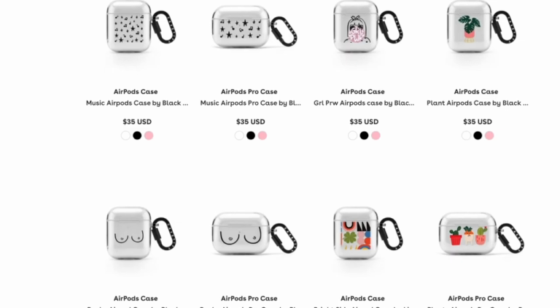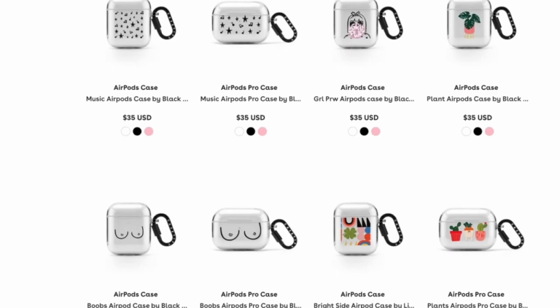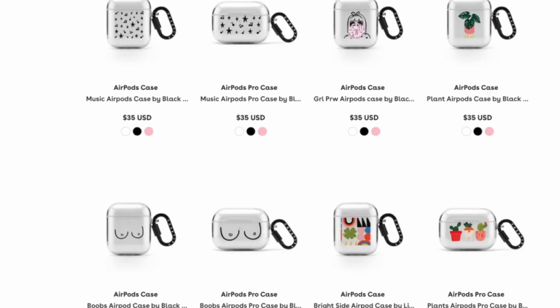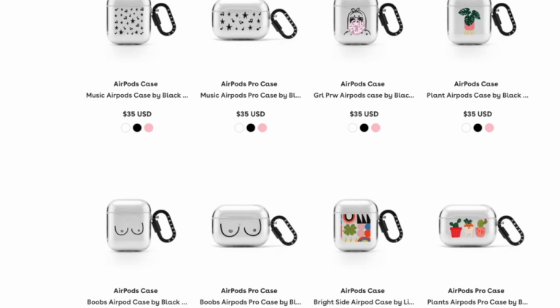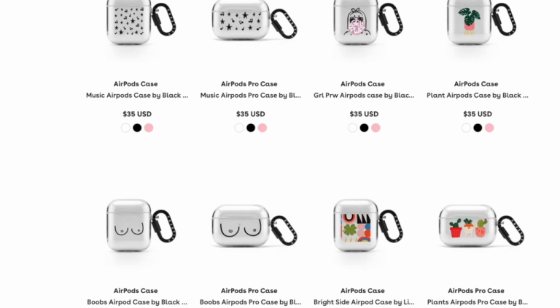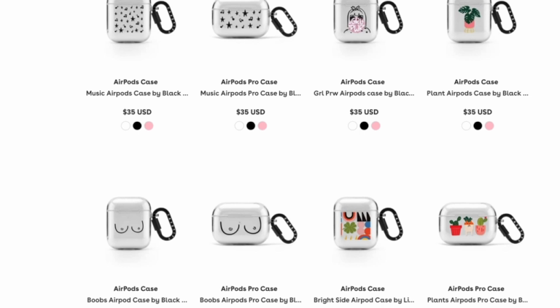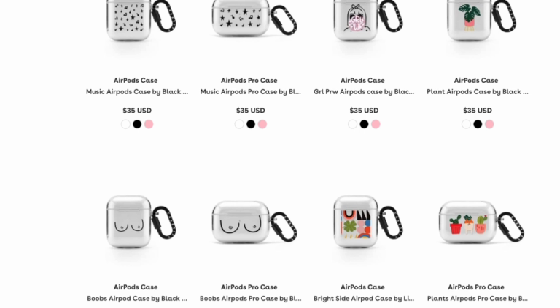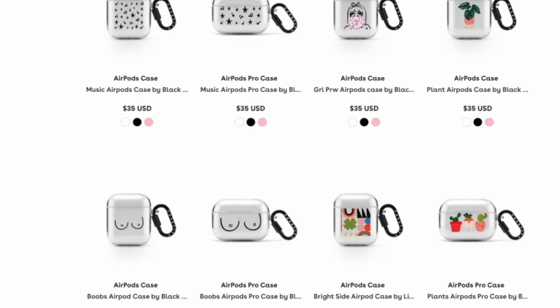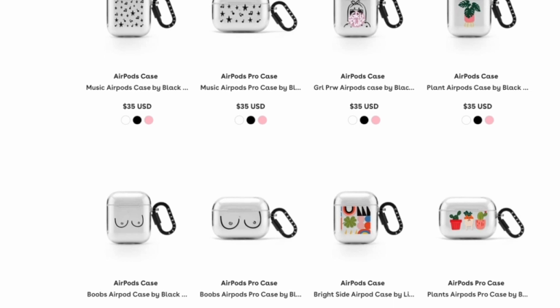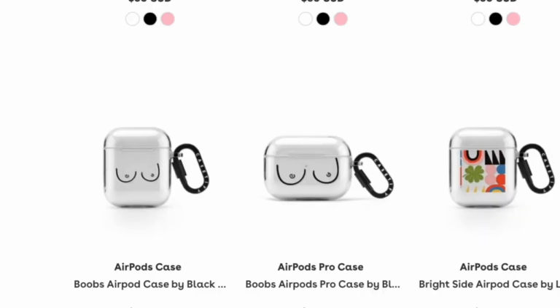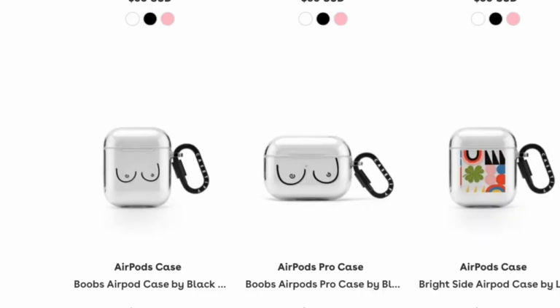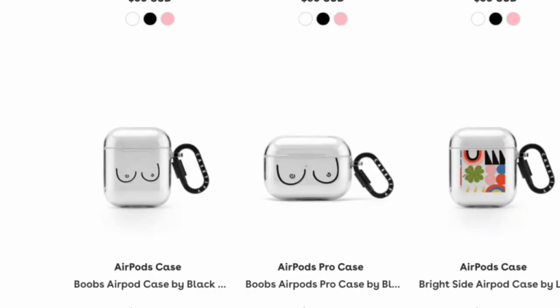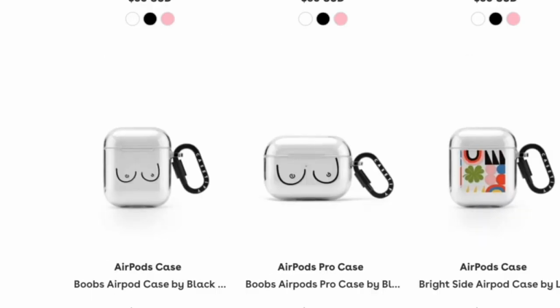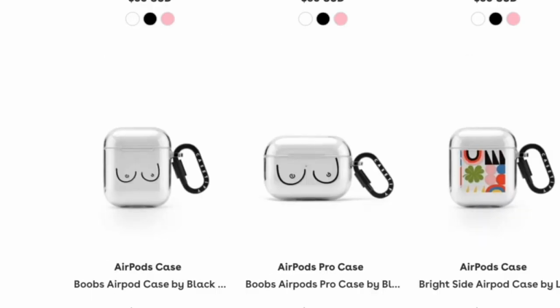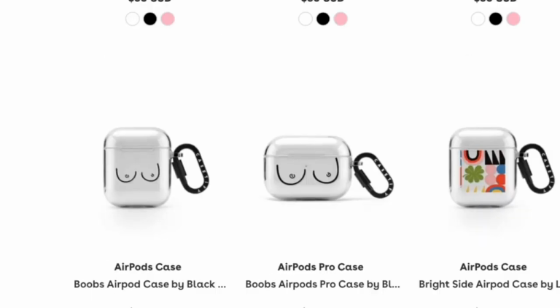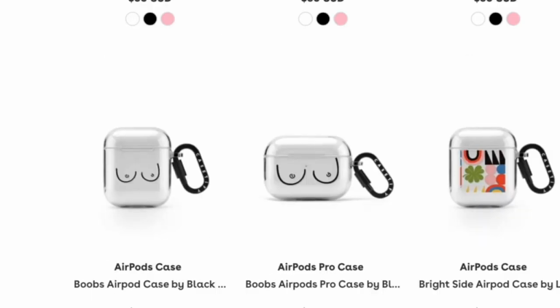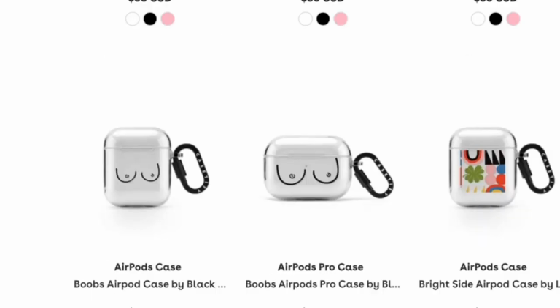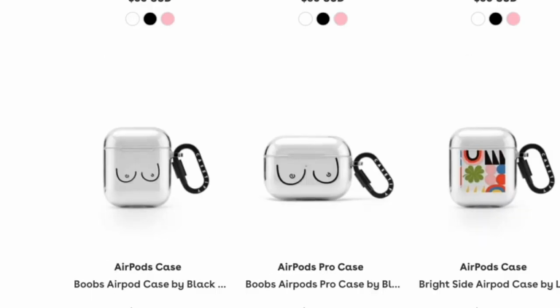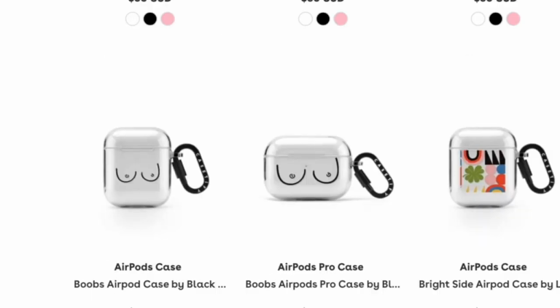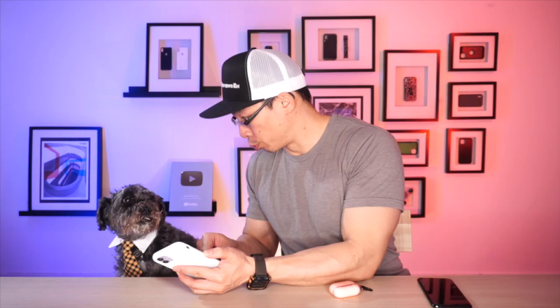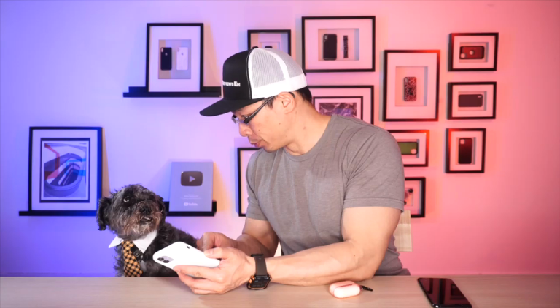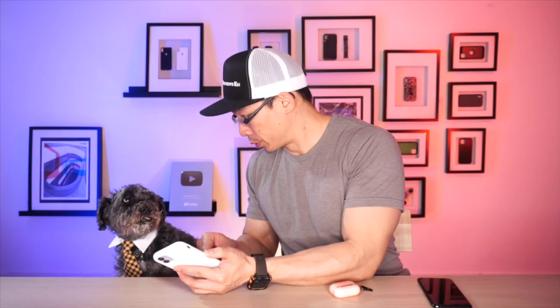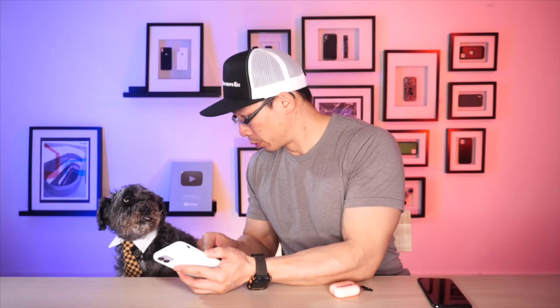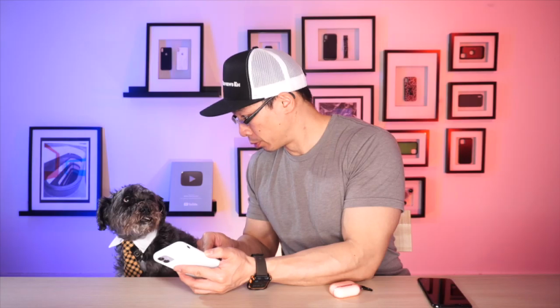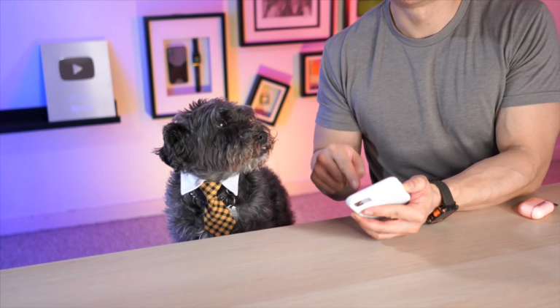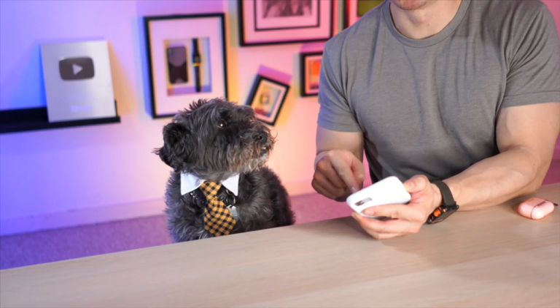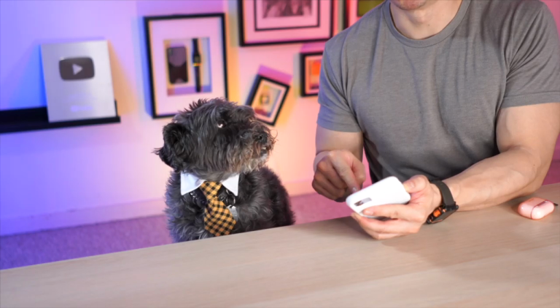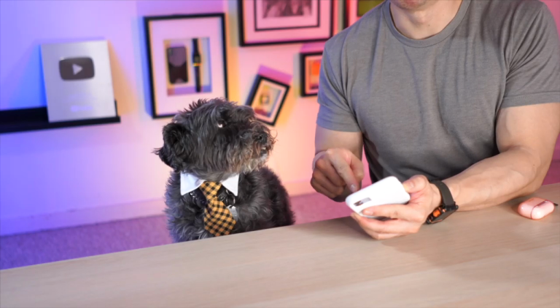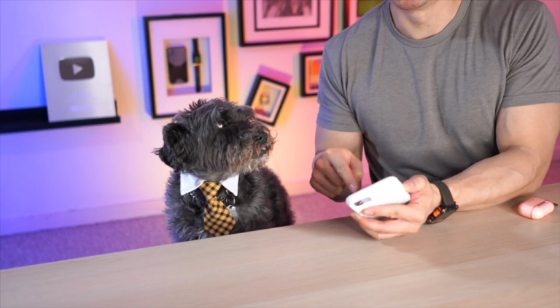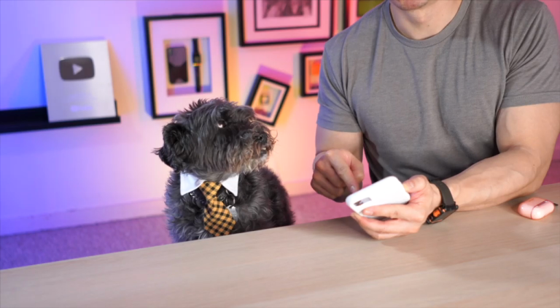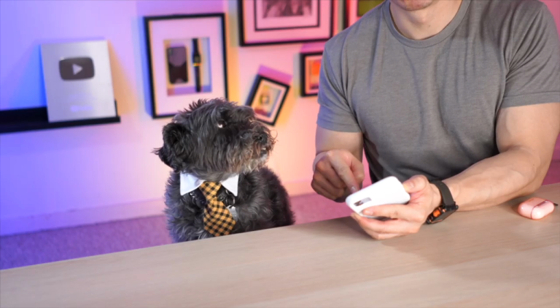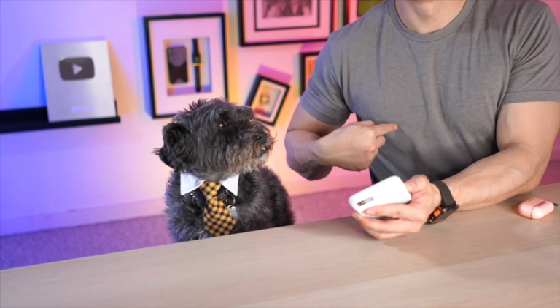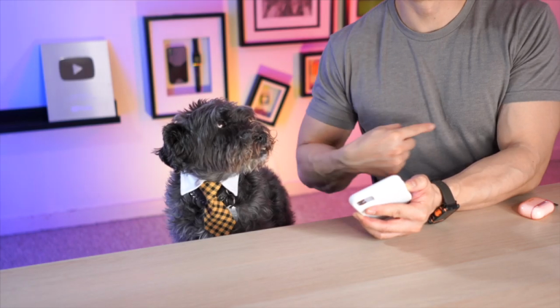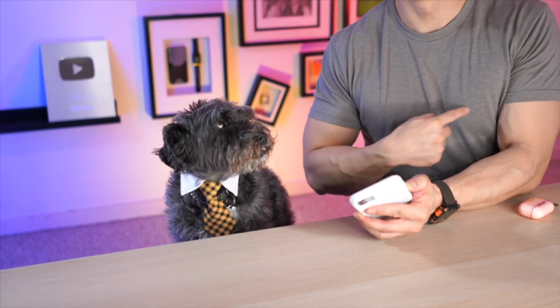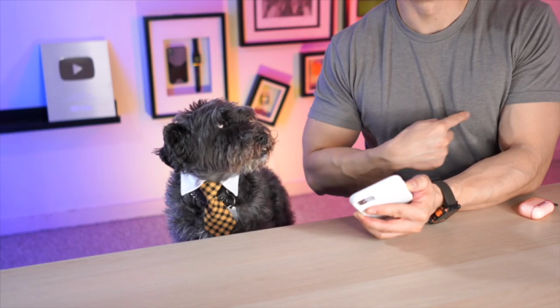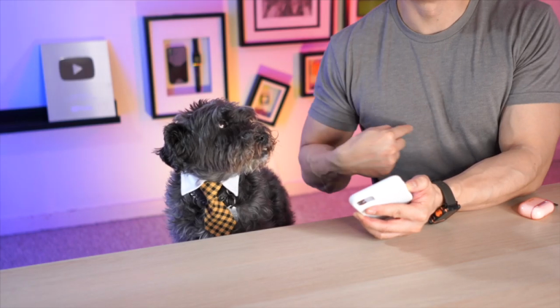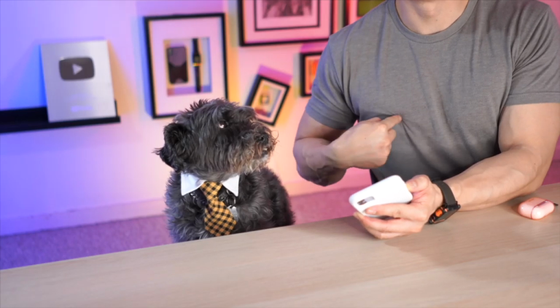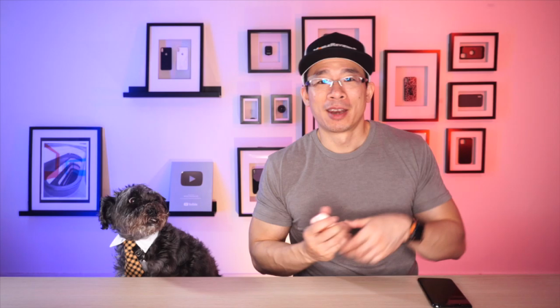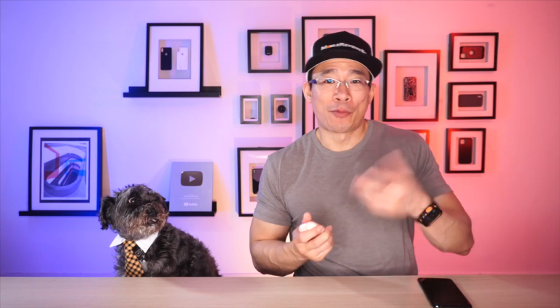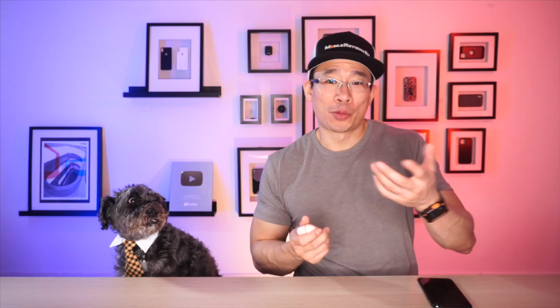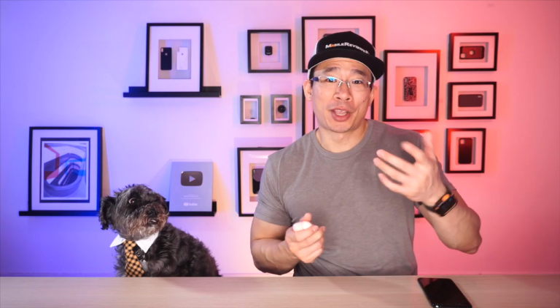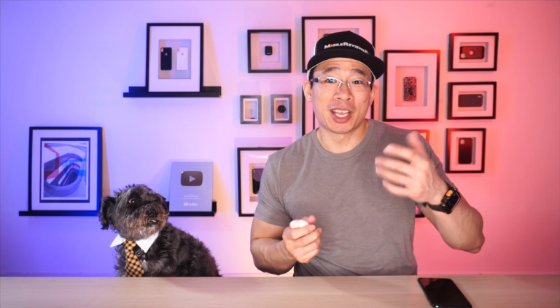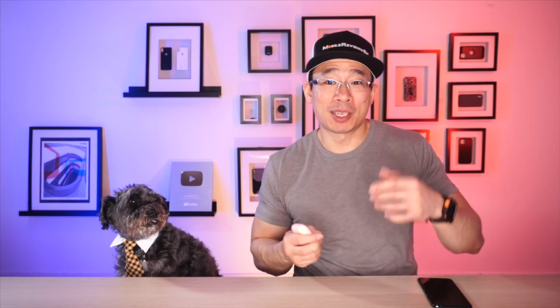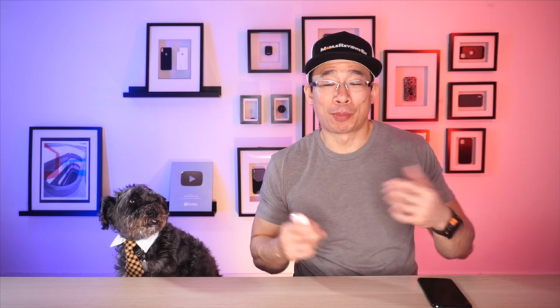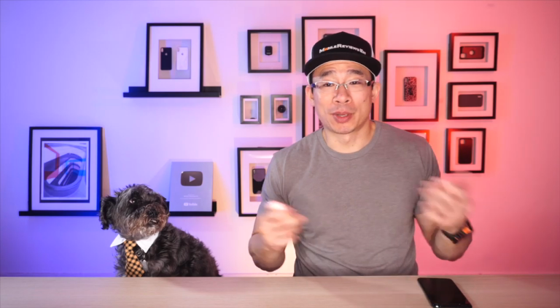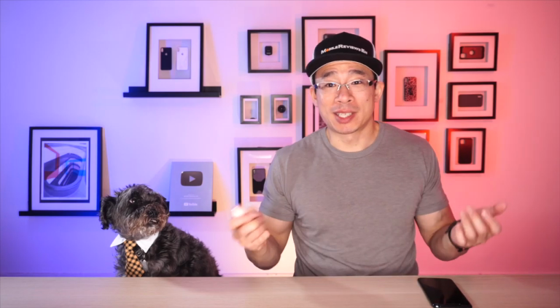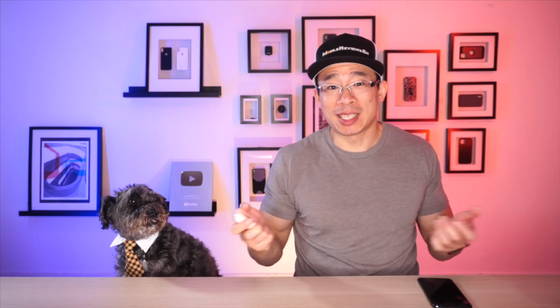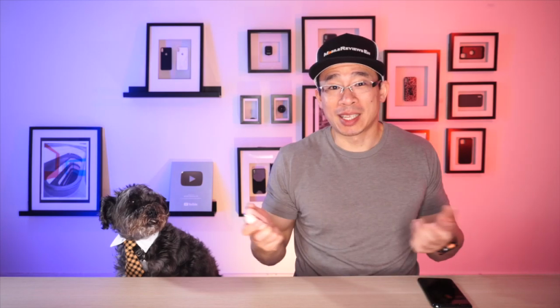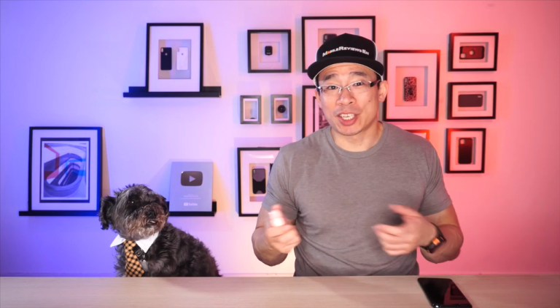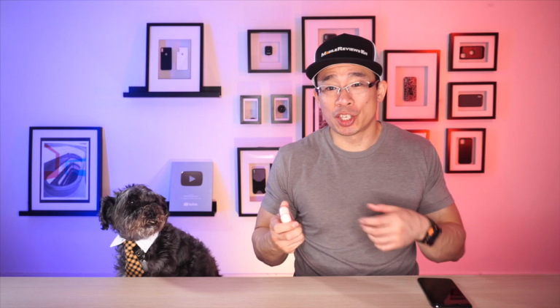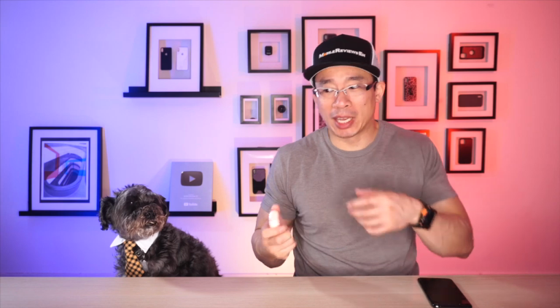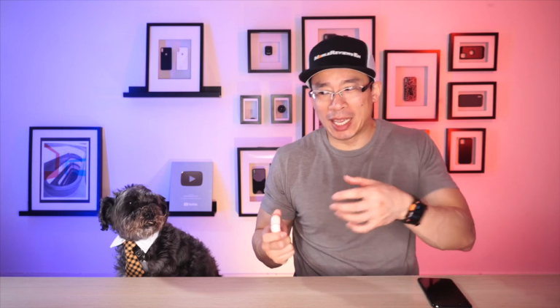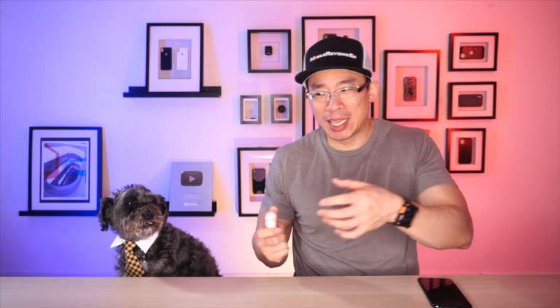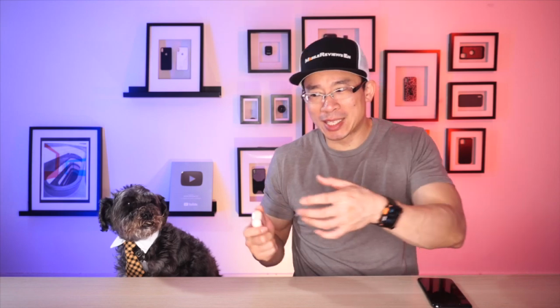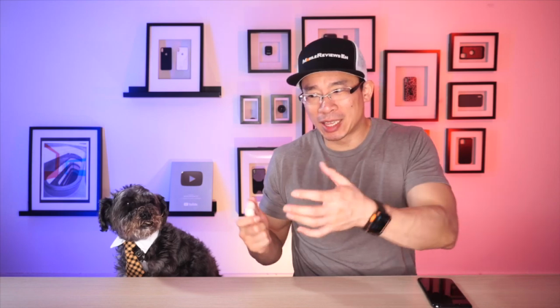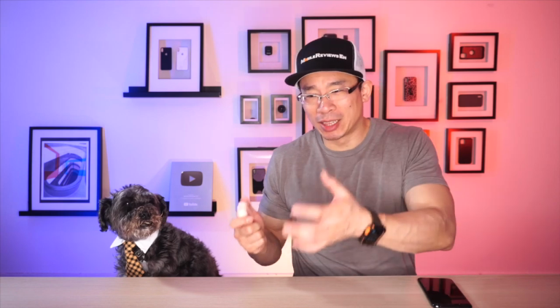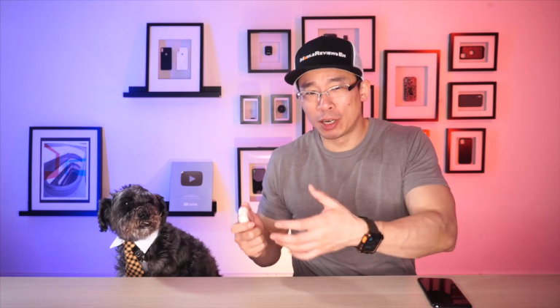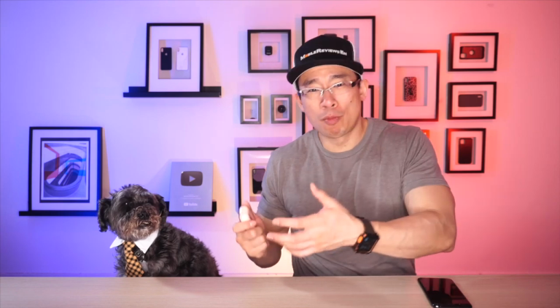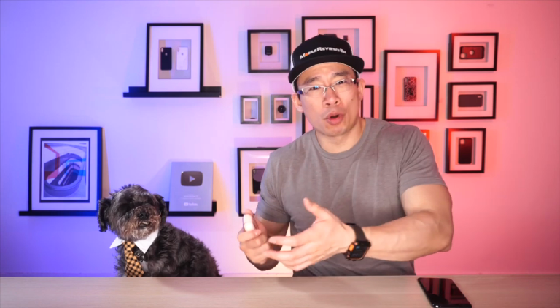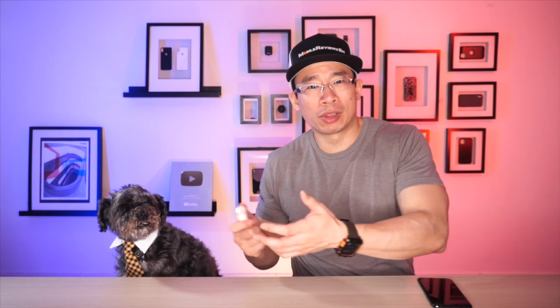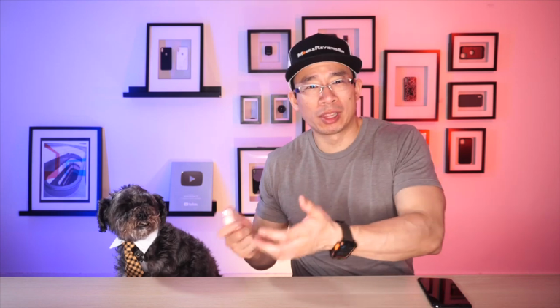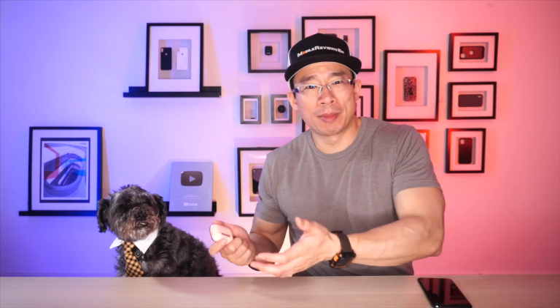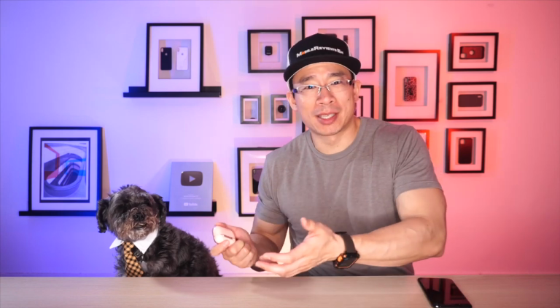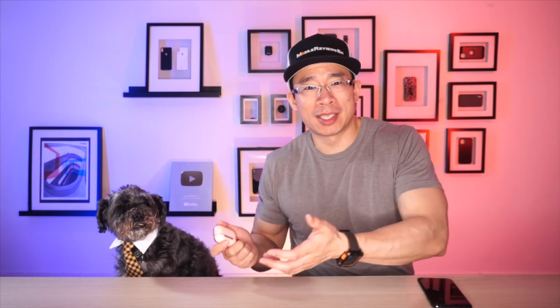Monty, those are boobs. Now for the custom prints, the selection is a little more limited.